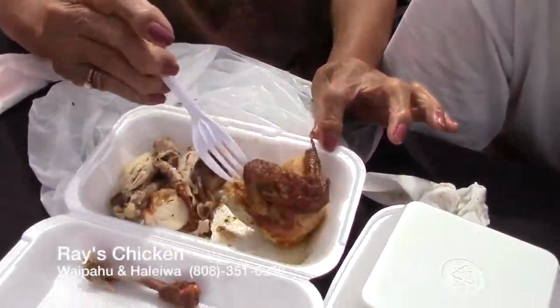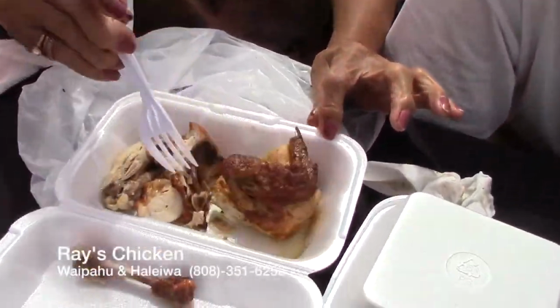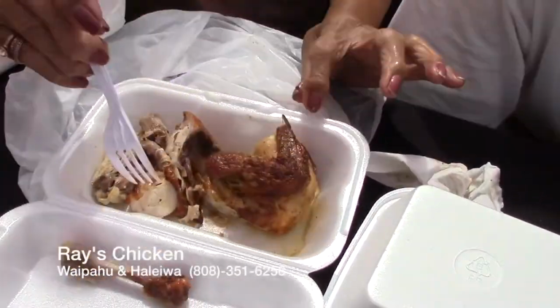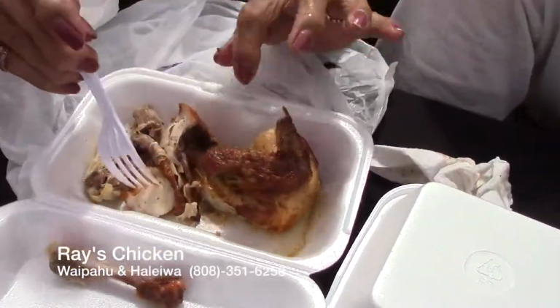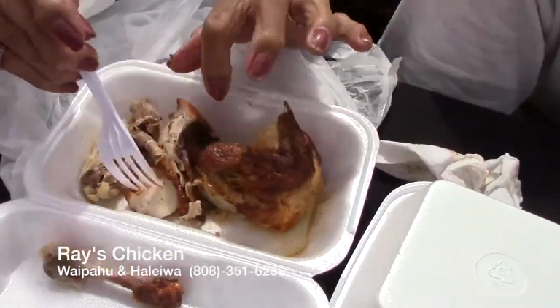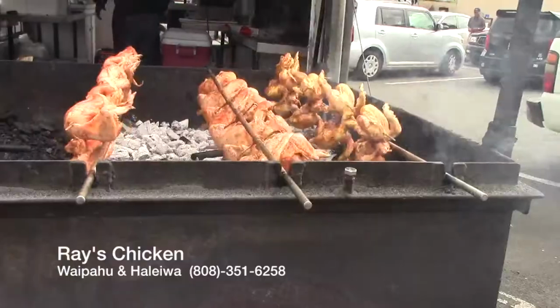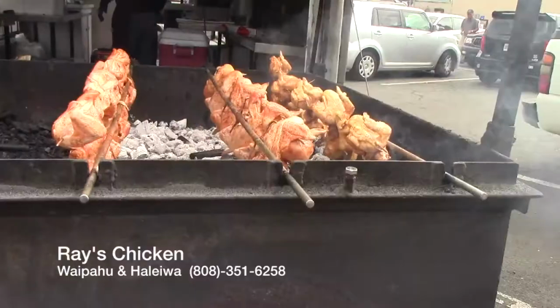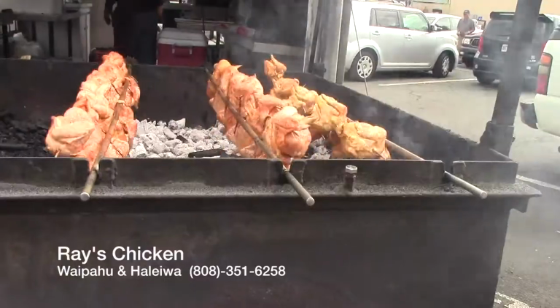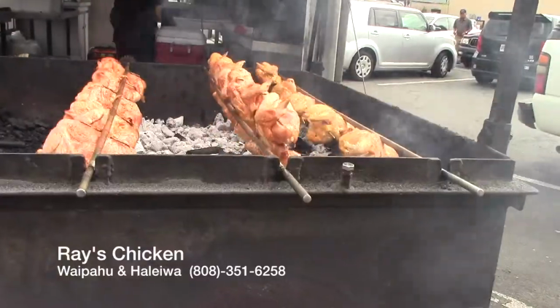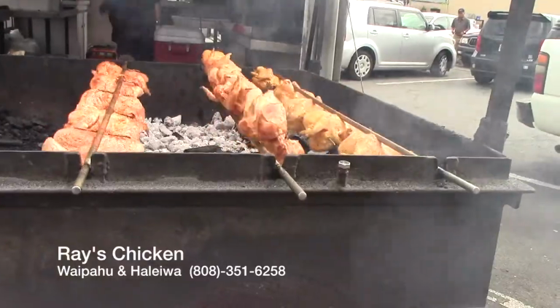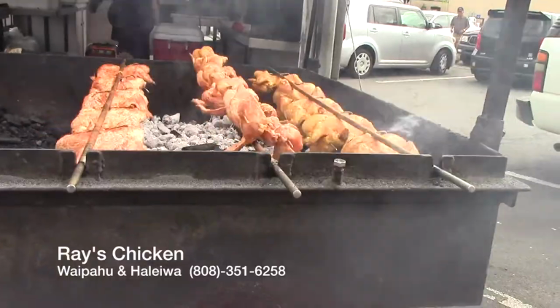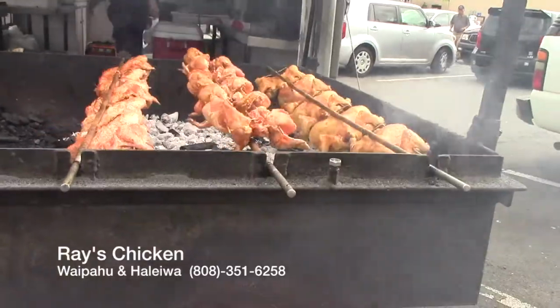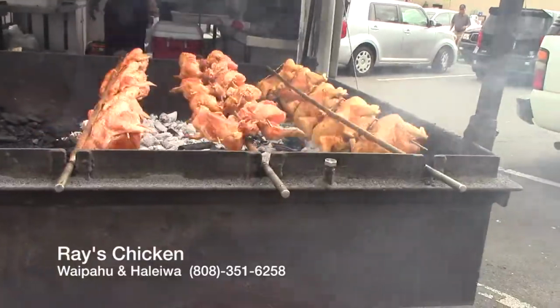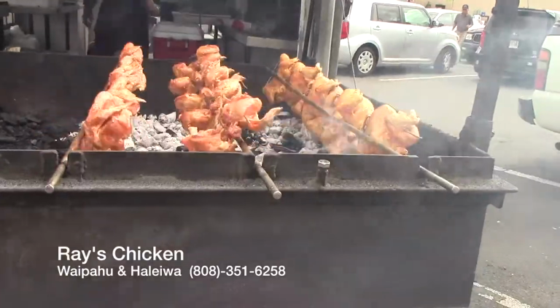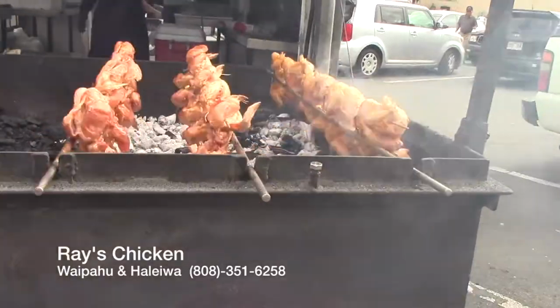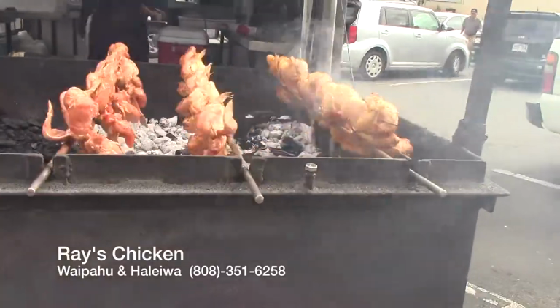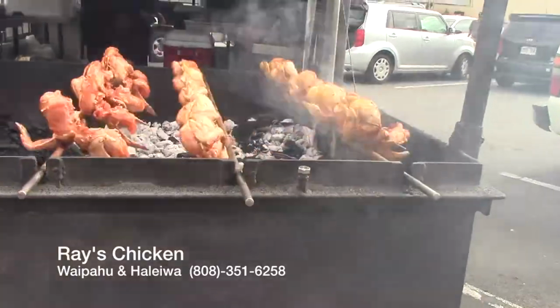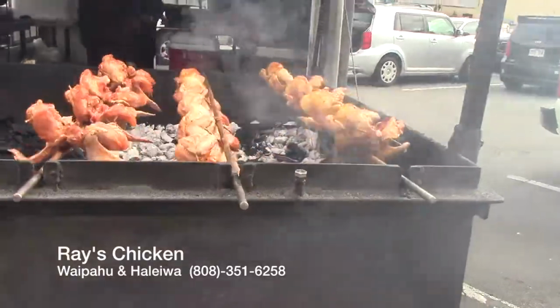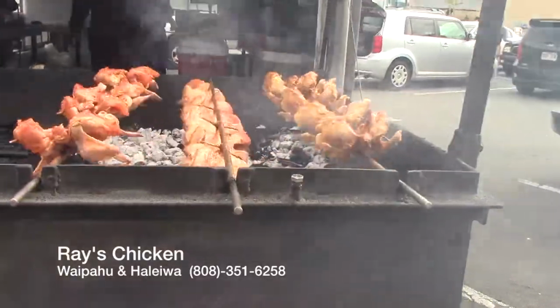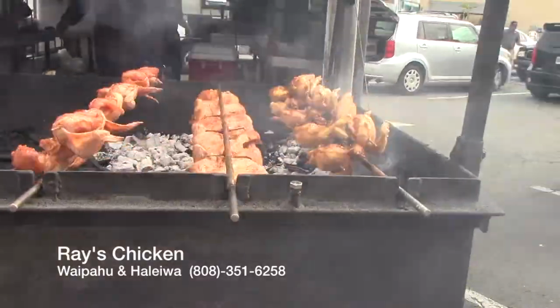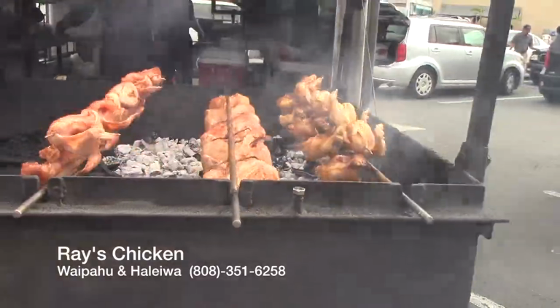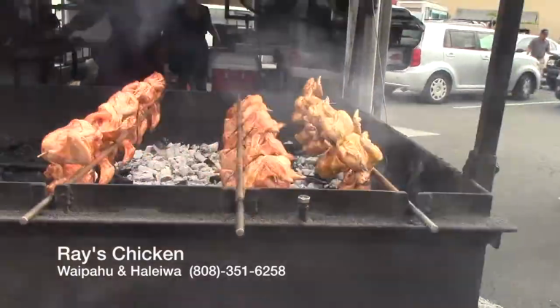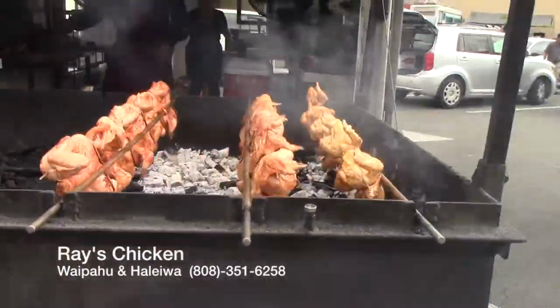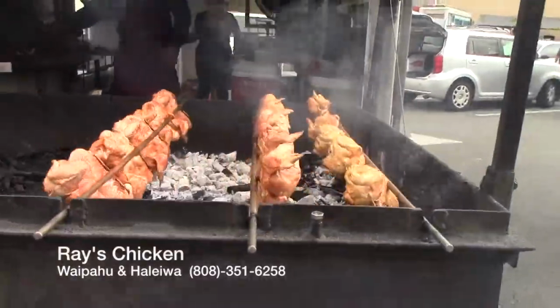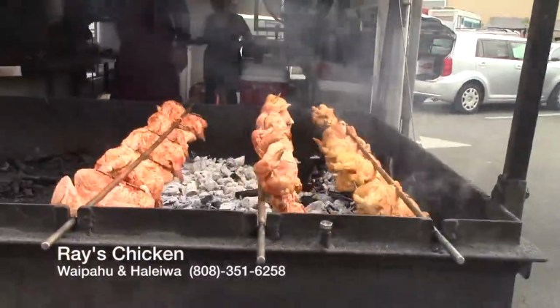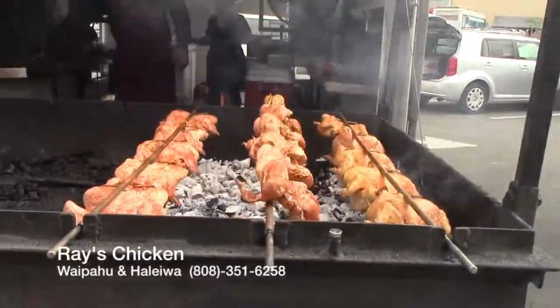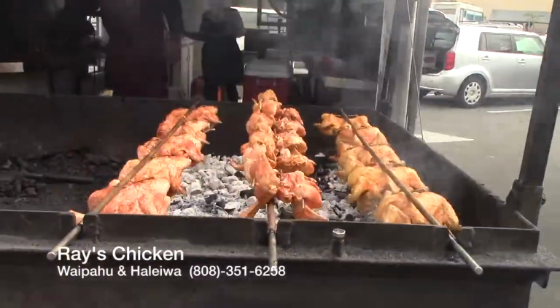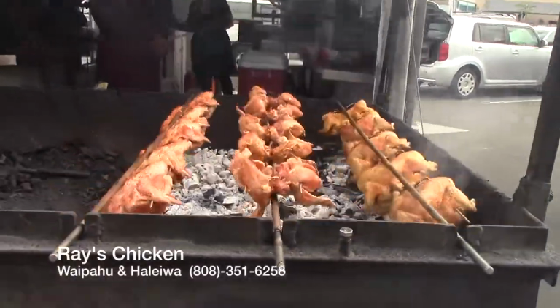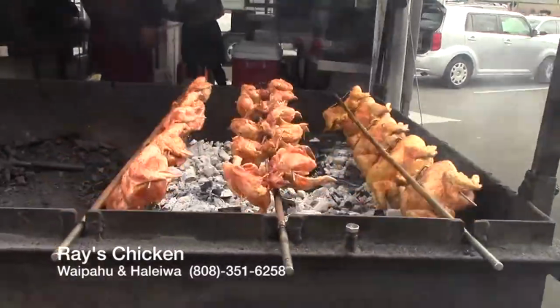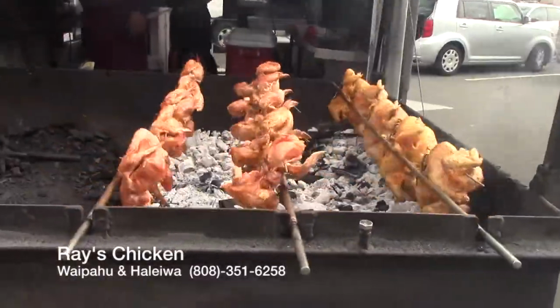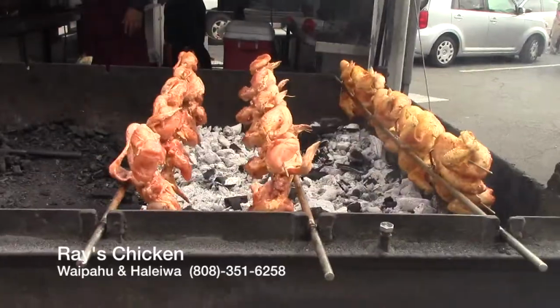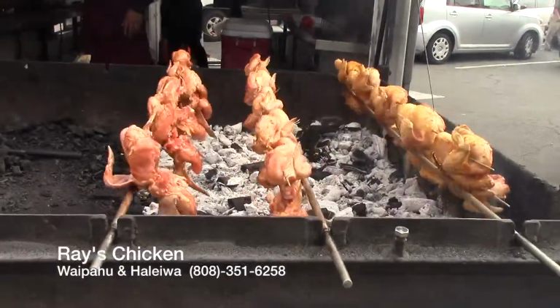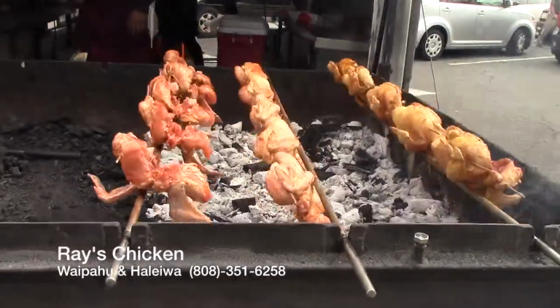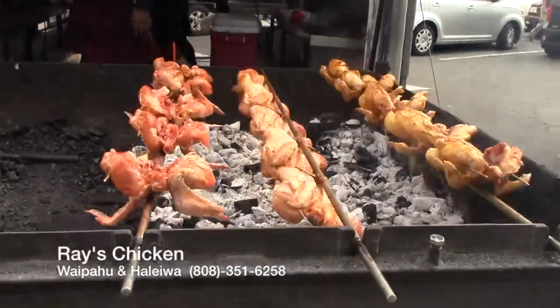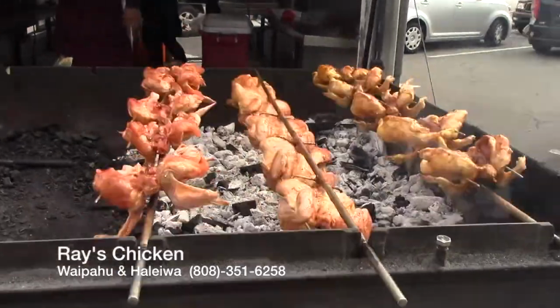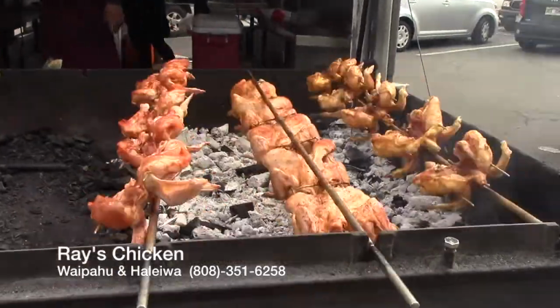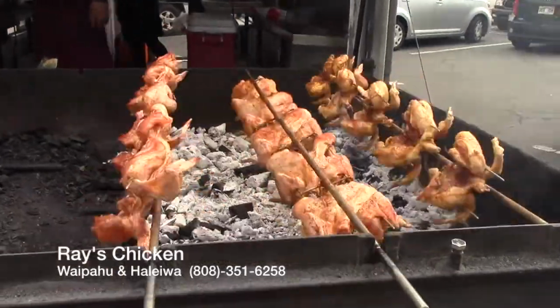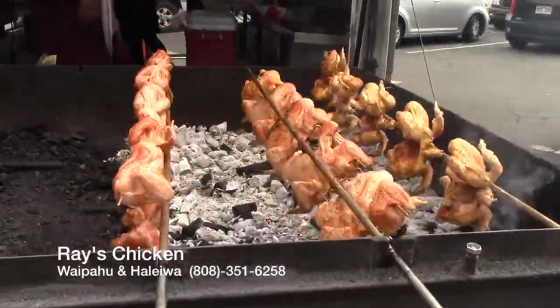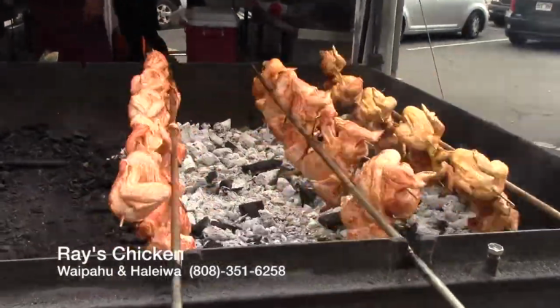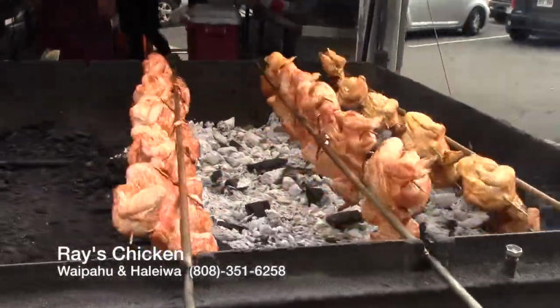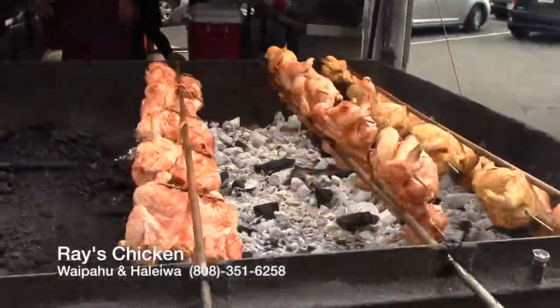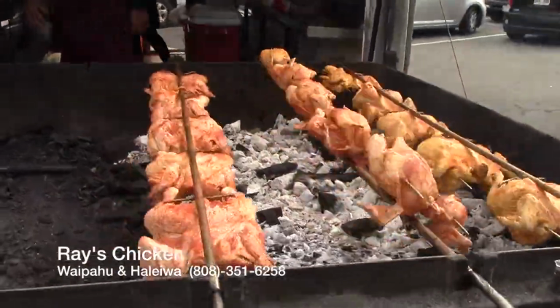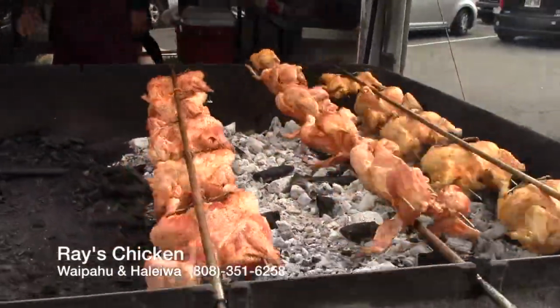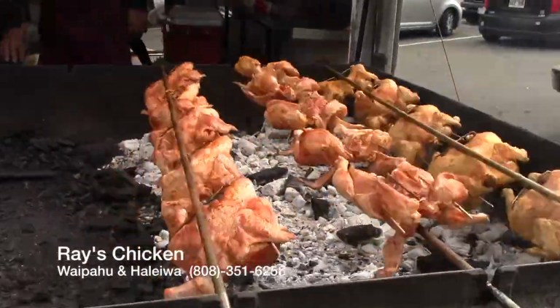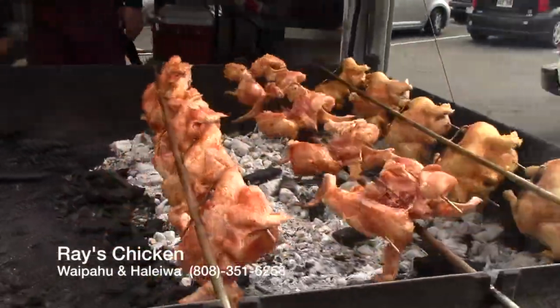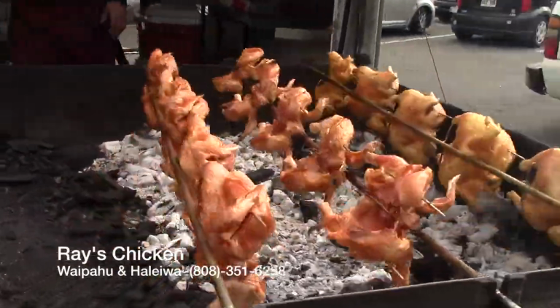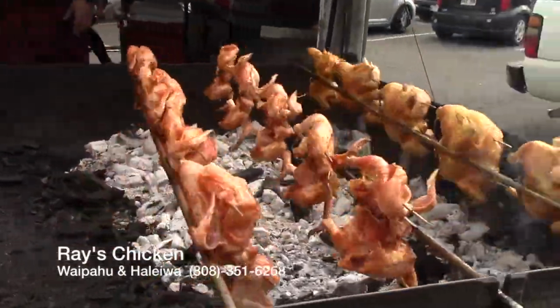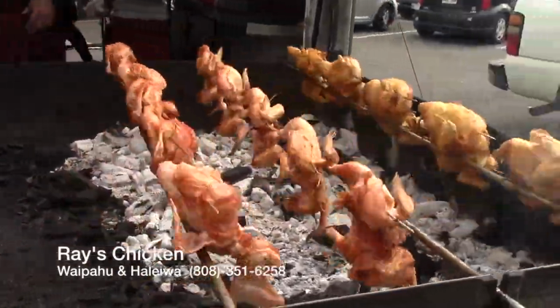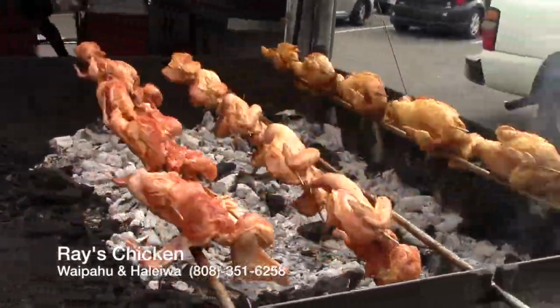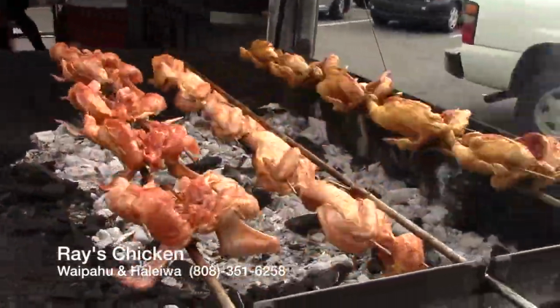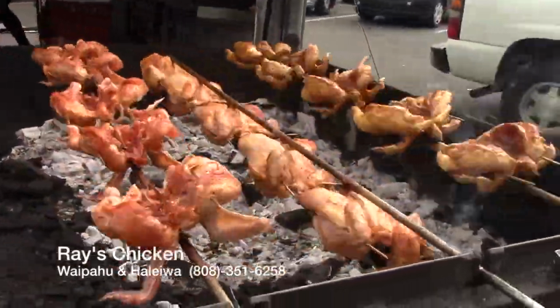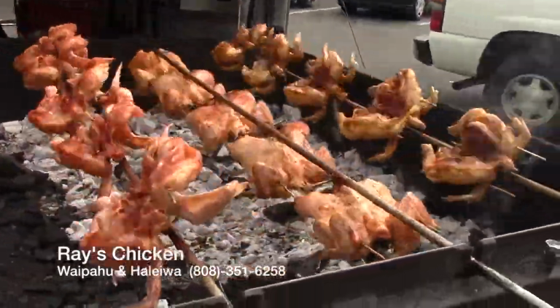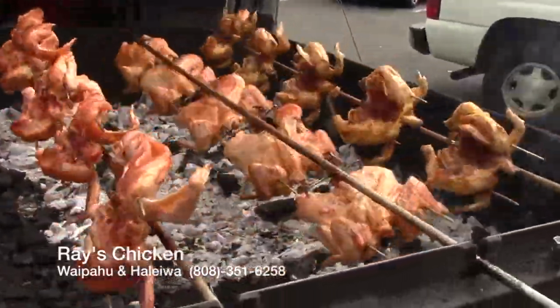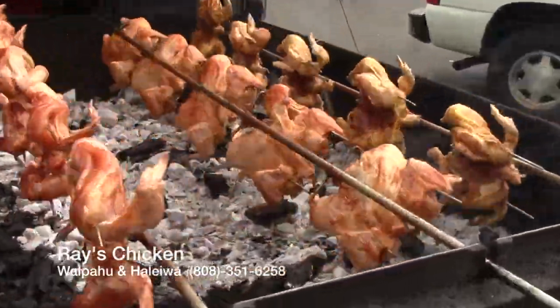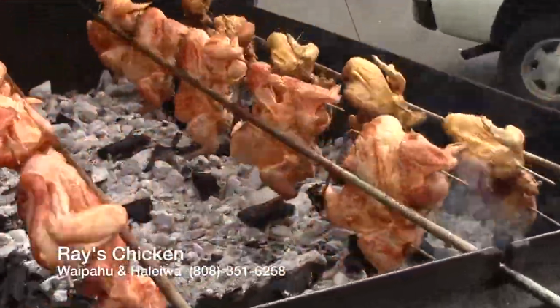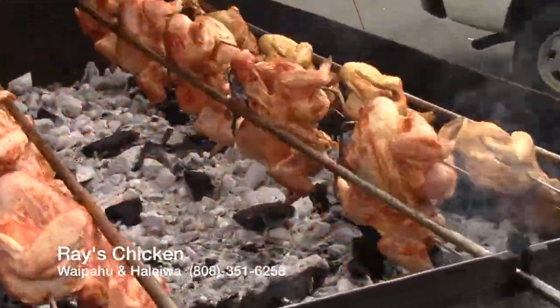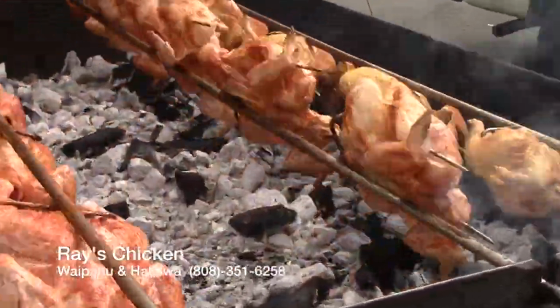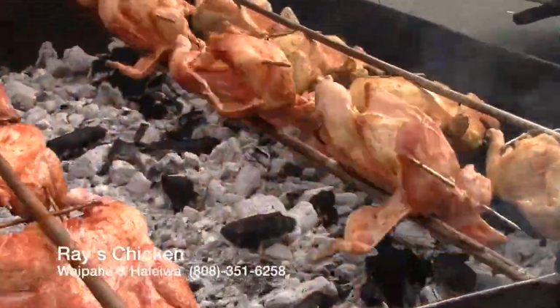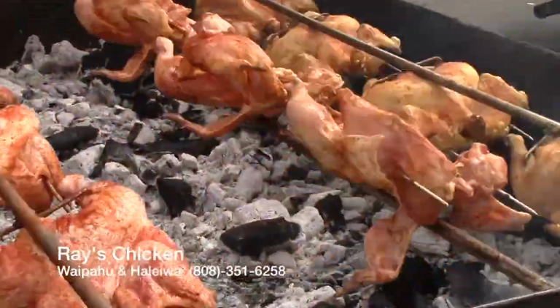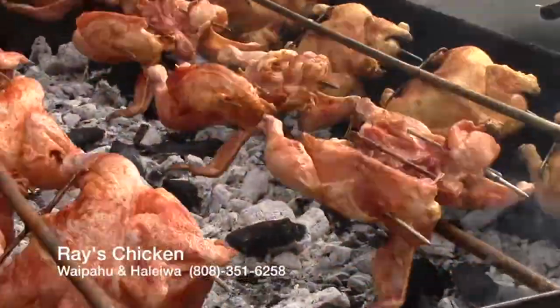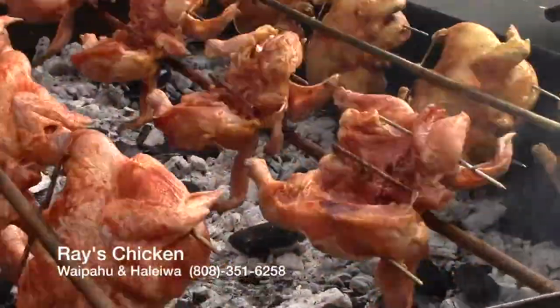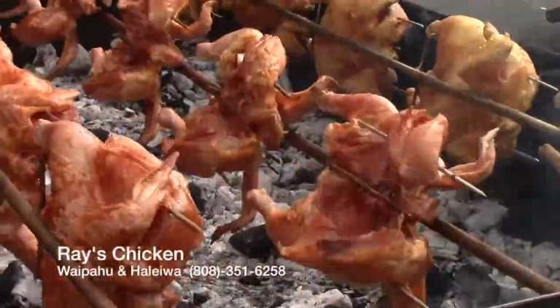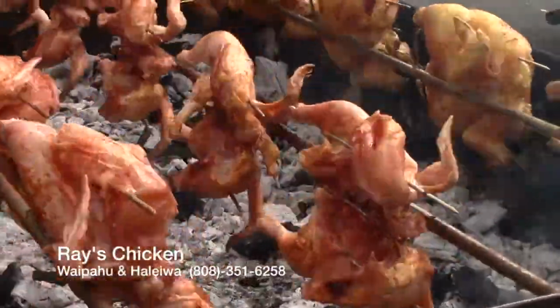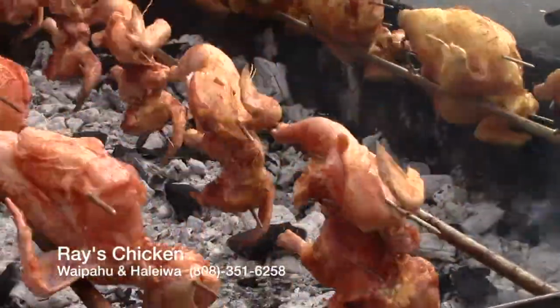You can see the smoke coming up — that's kiawe wood, or mesquite — and we've been cooking with kiawe wood since we started our company.